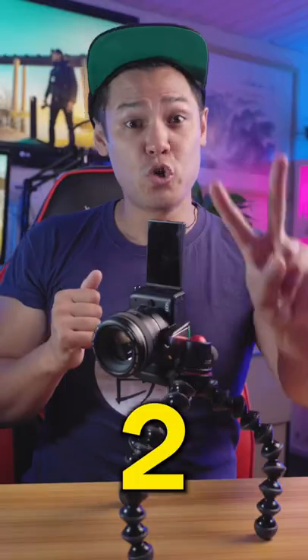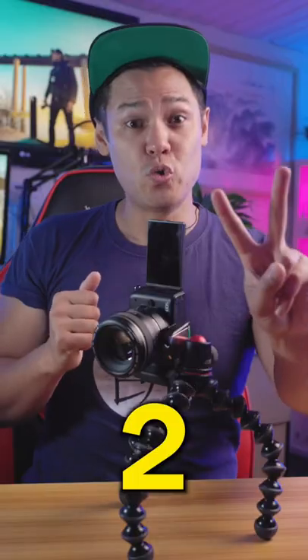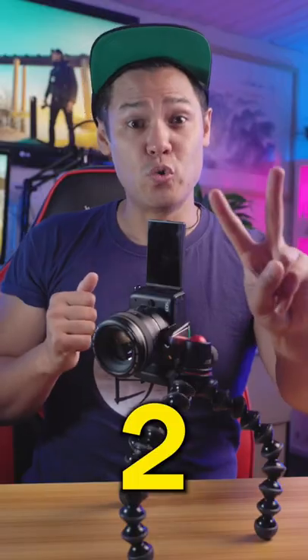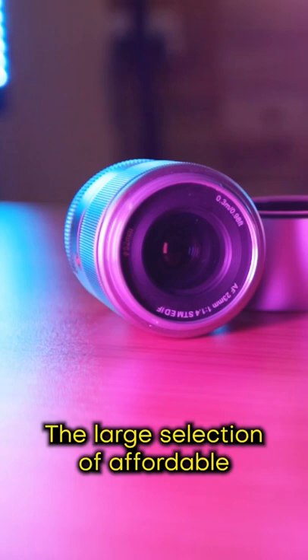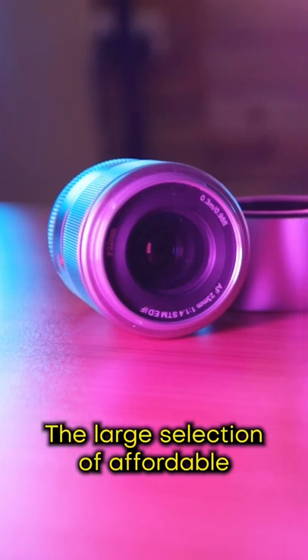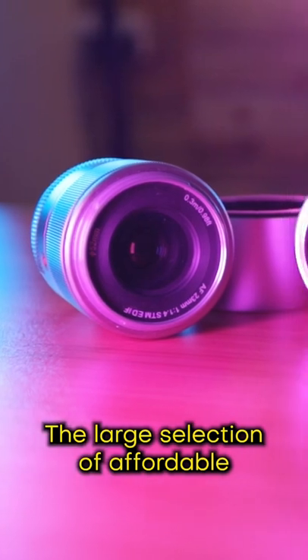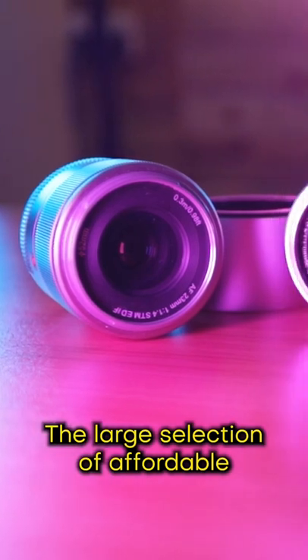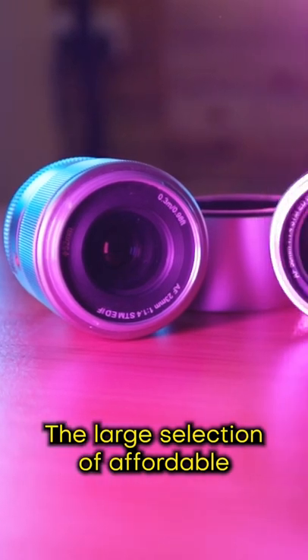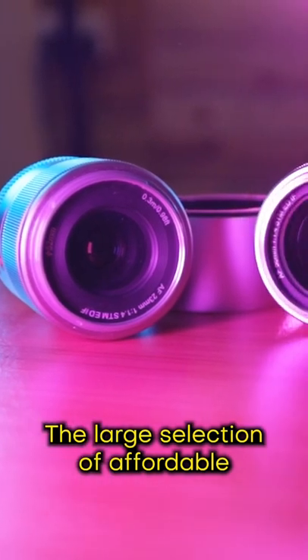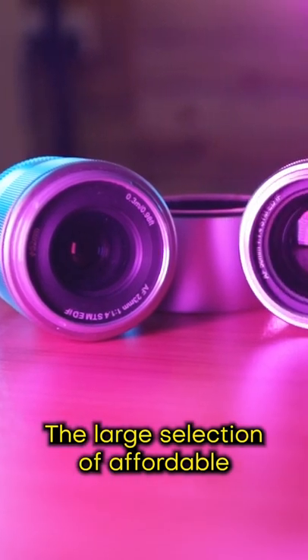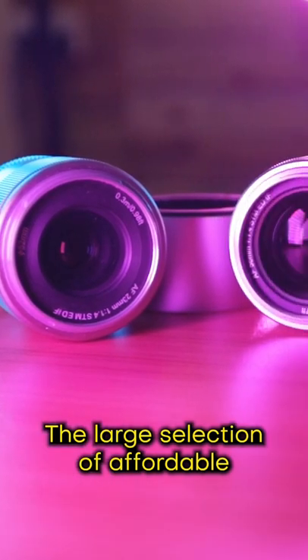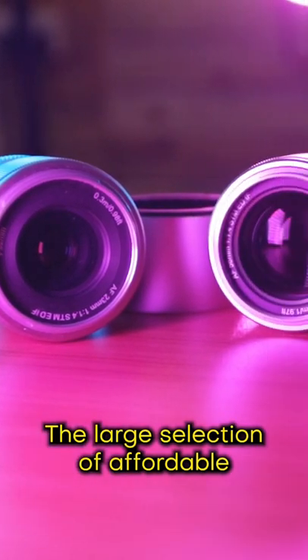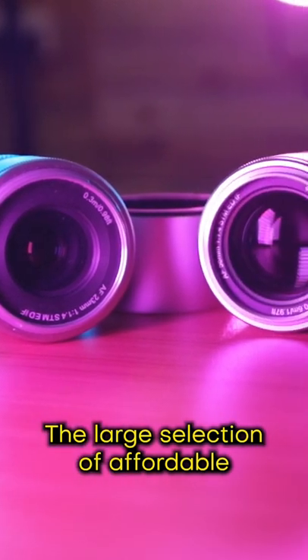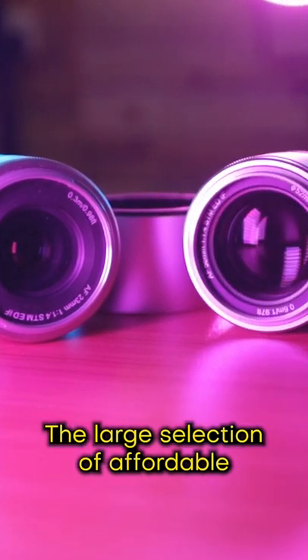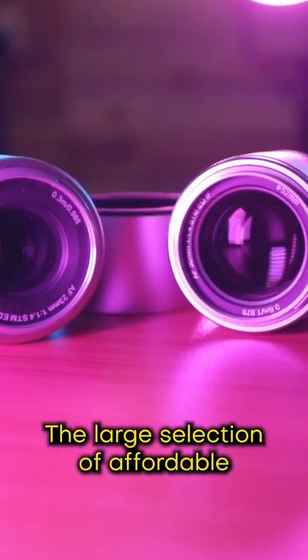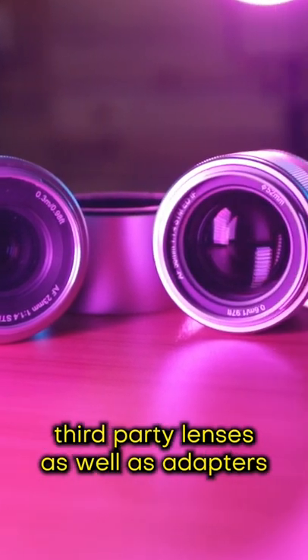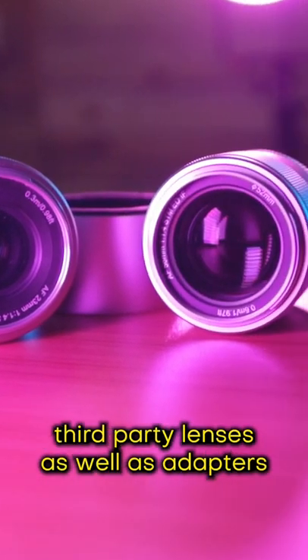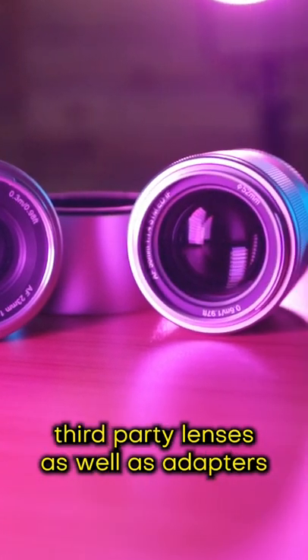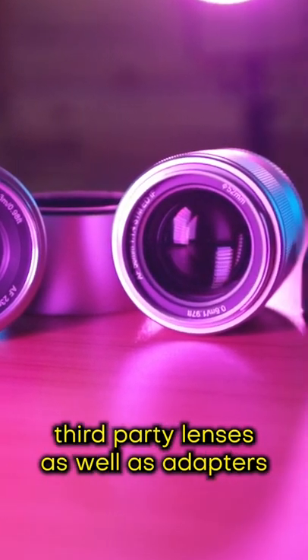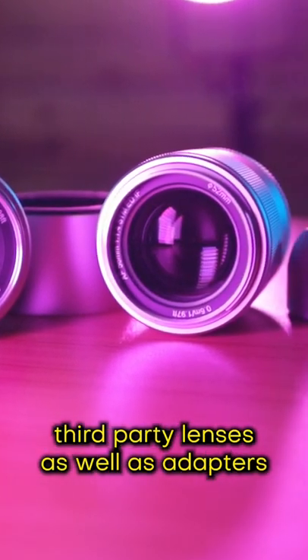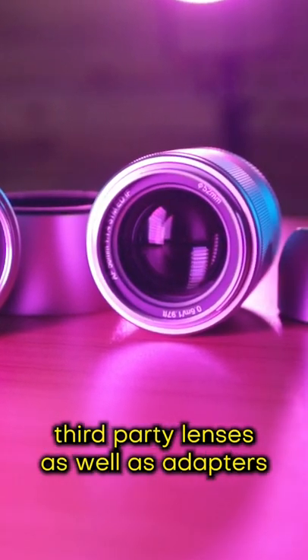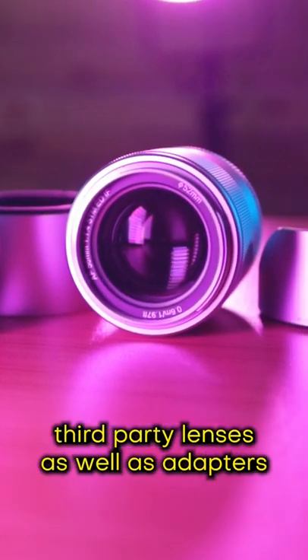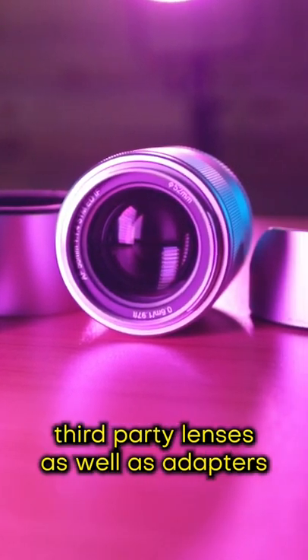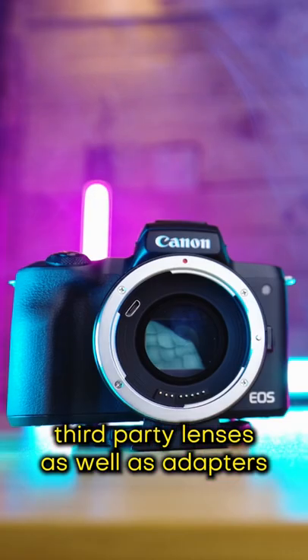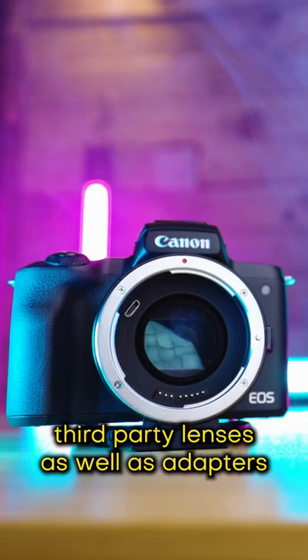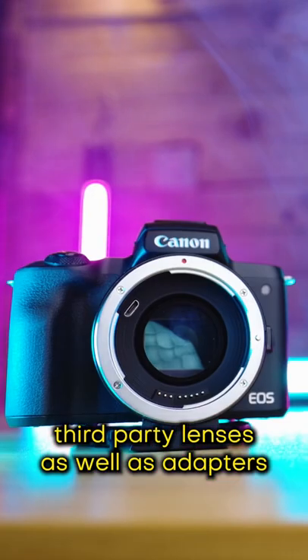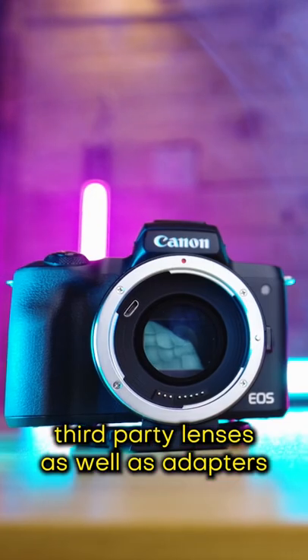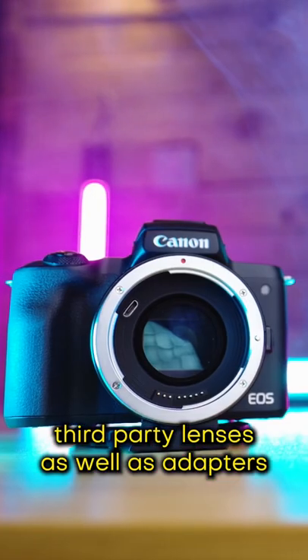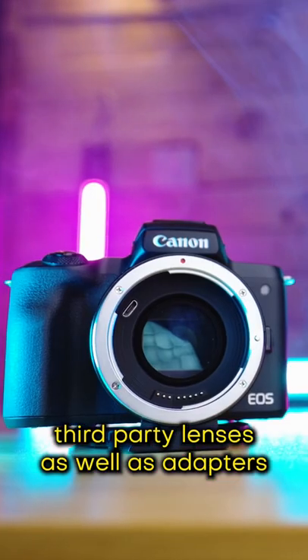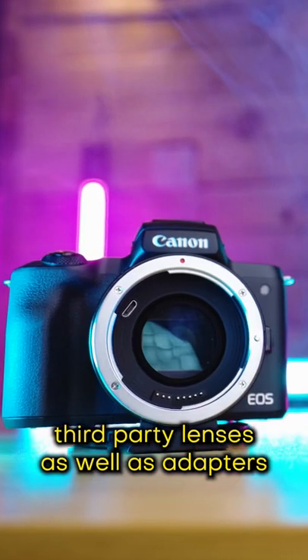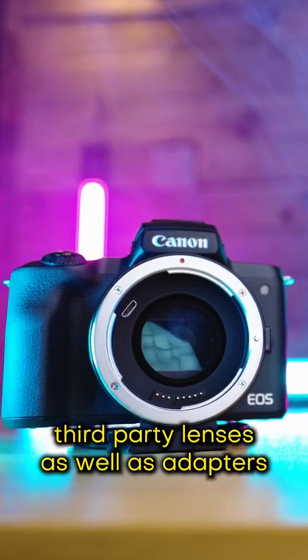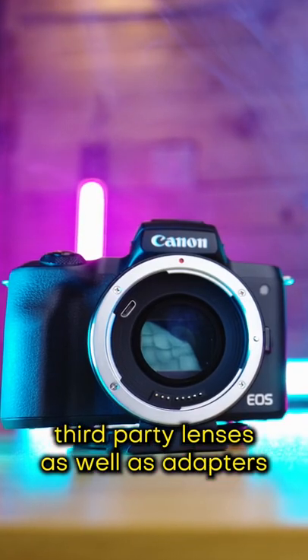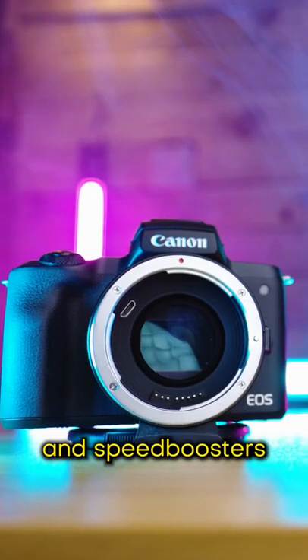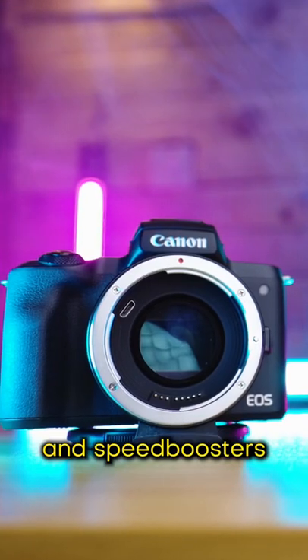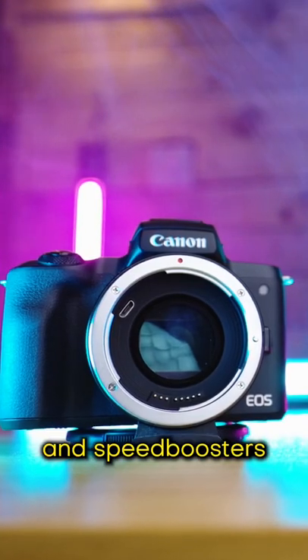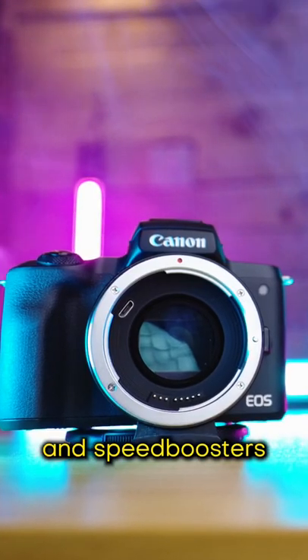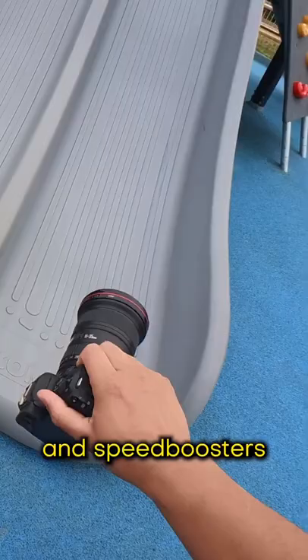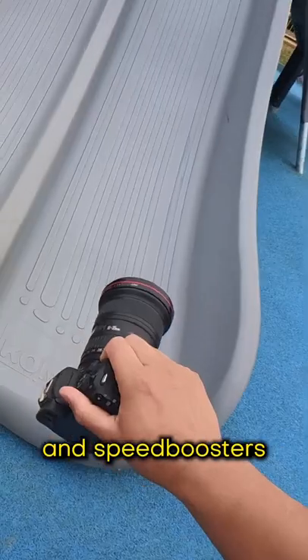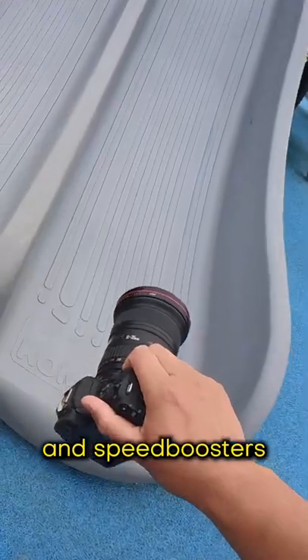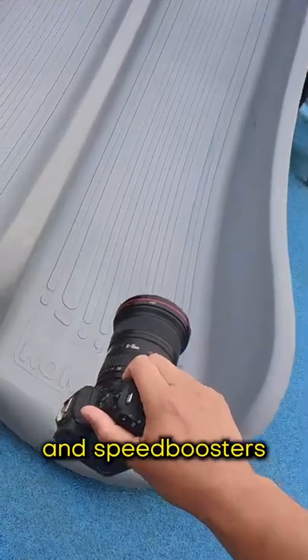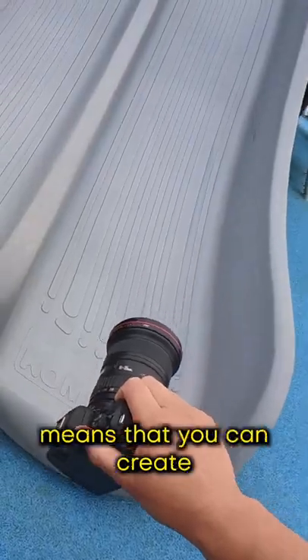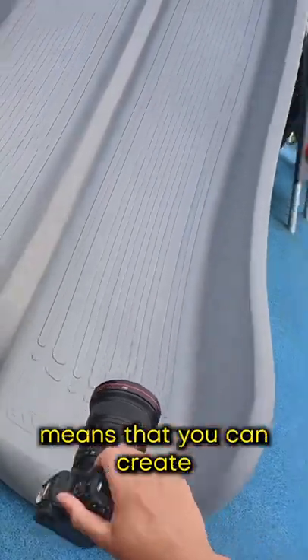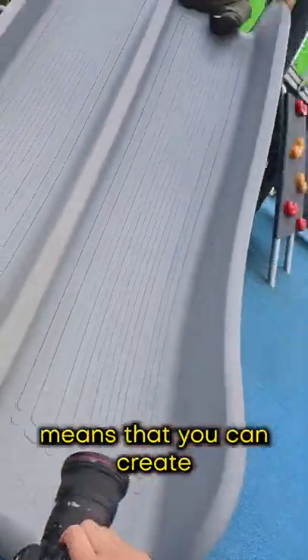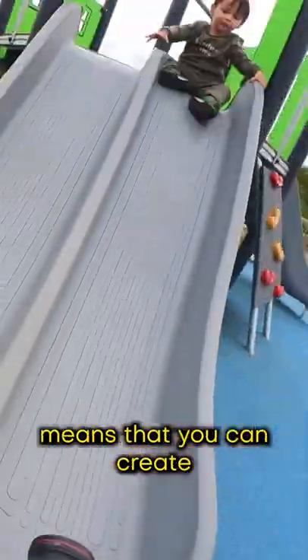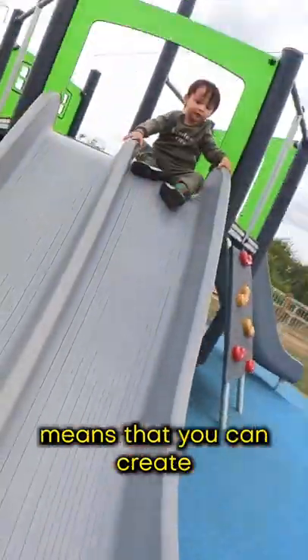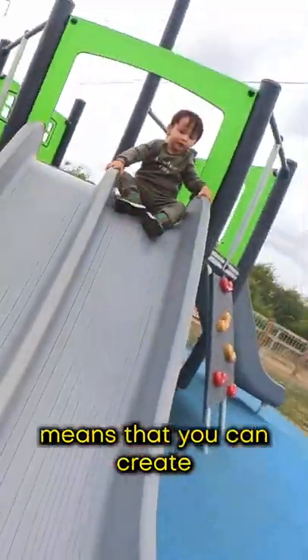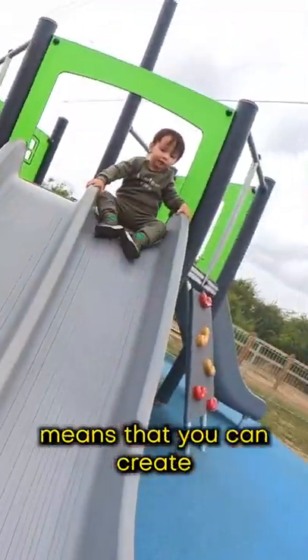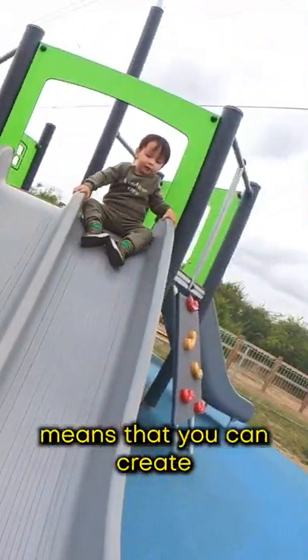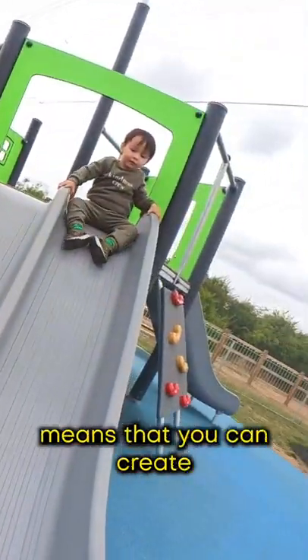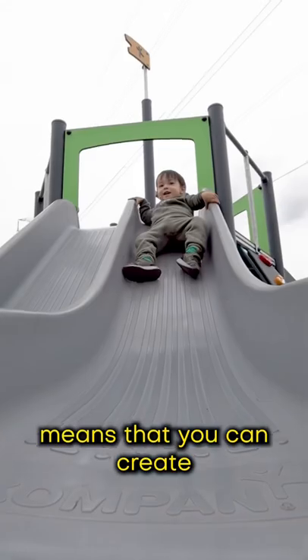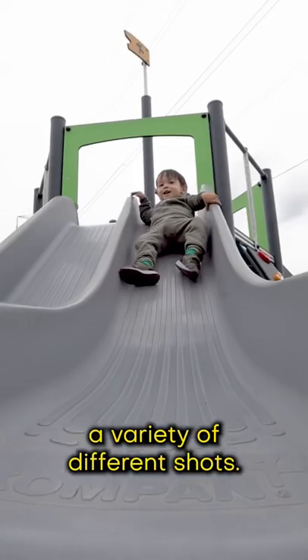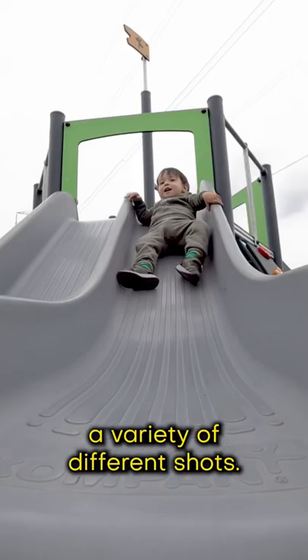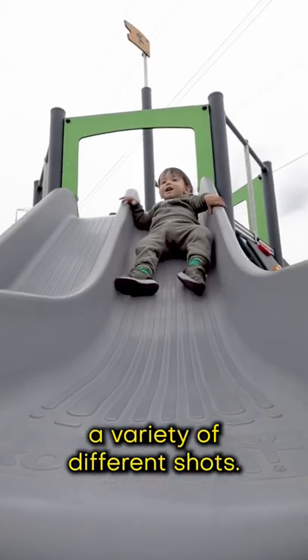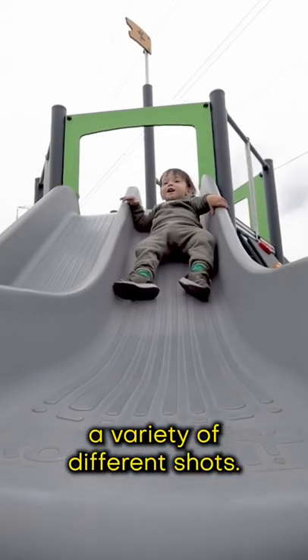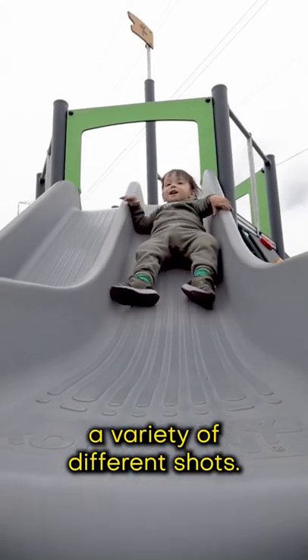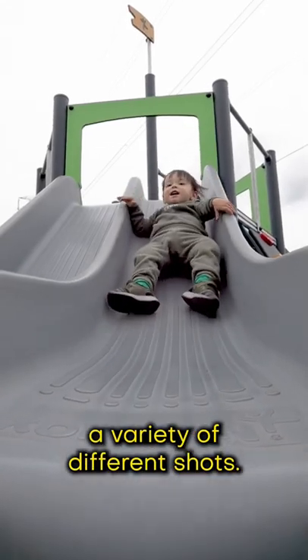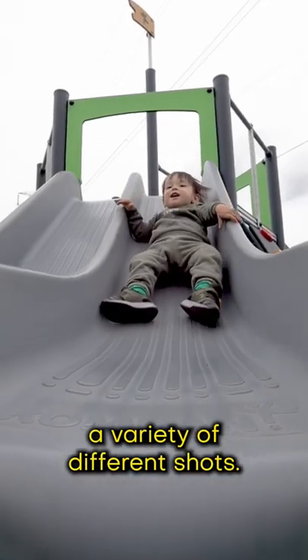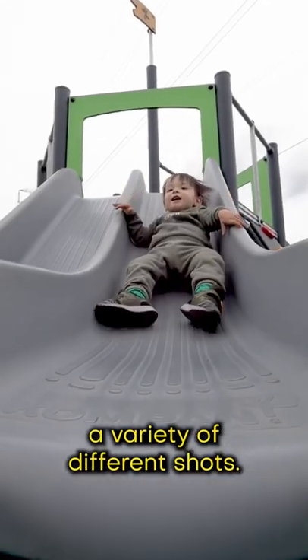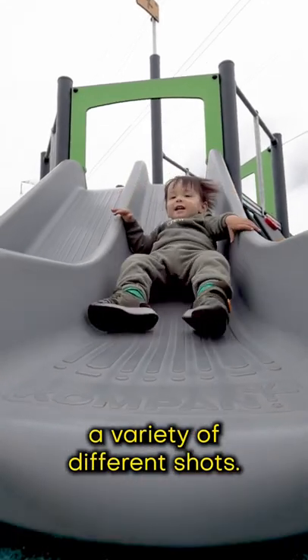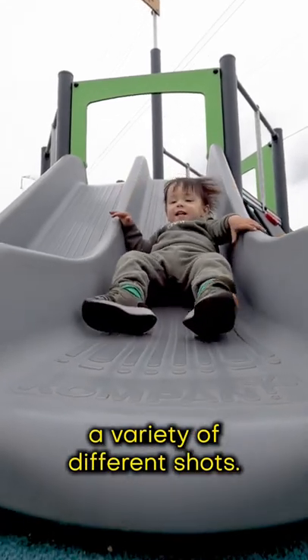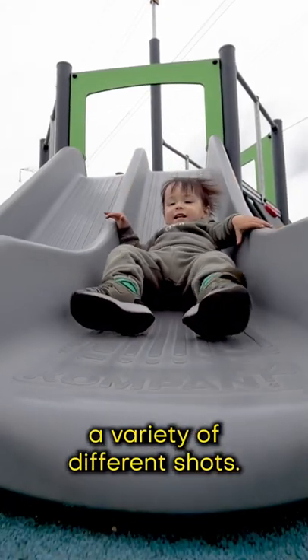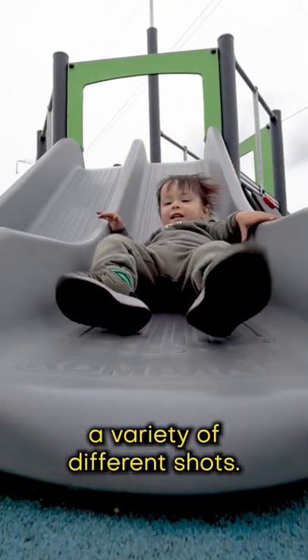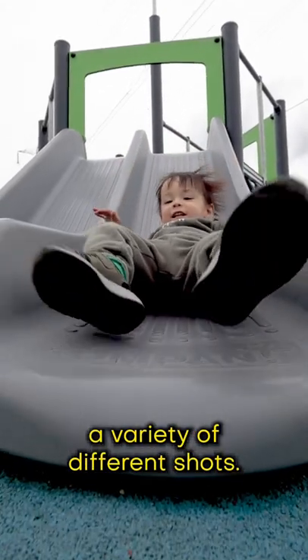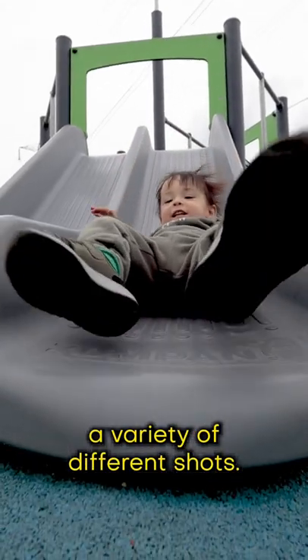Two, the large selection of affordable third-party lenses as well as adapters and speed boosters means that you can create a variety of different shots.